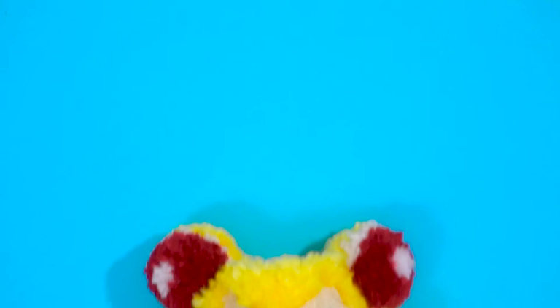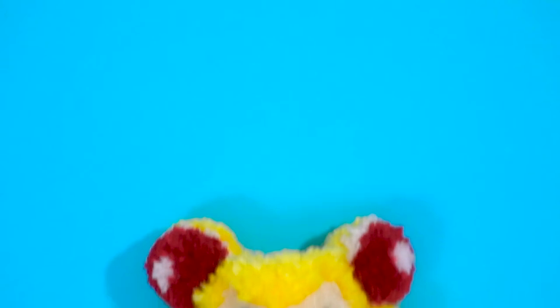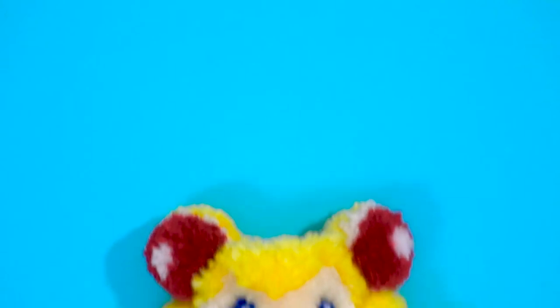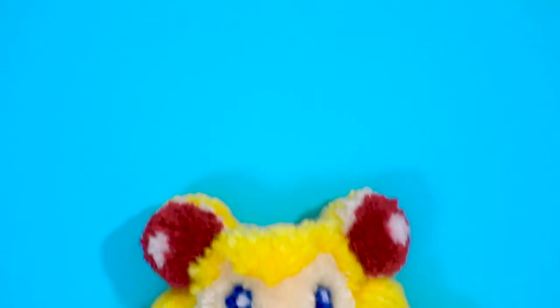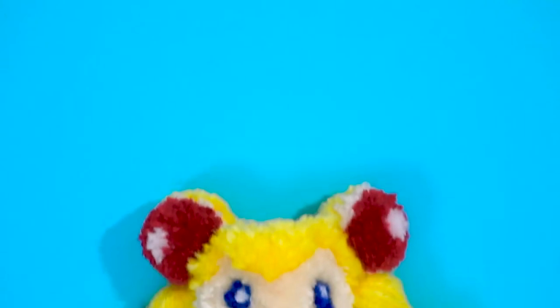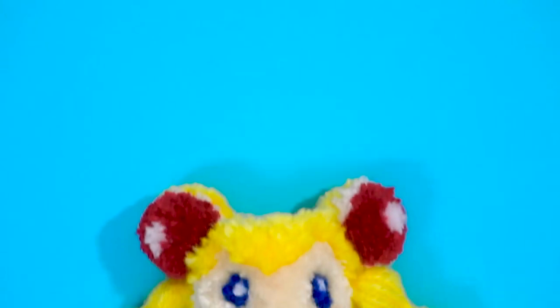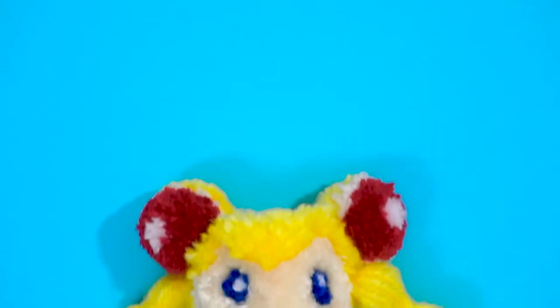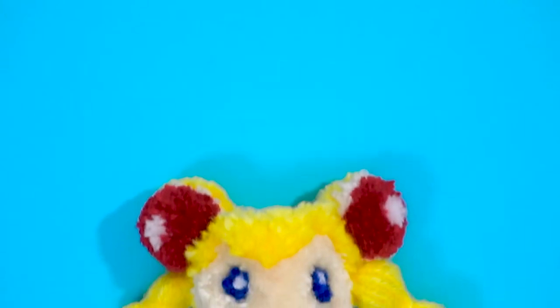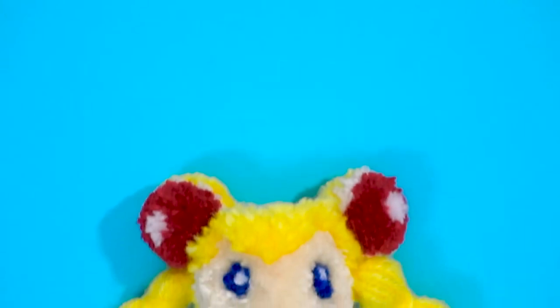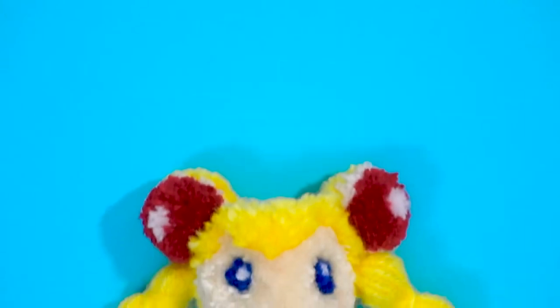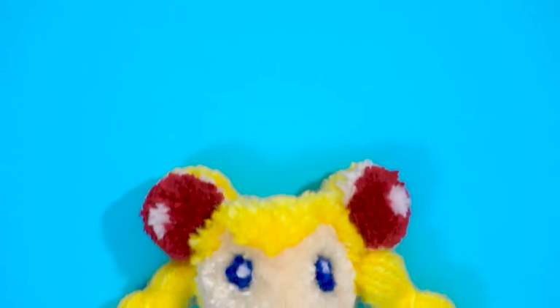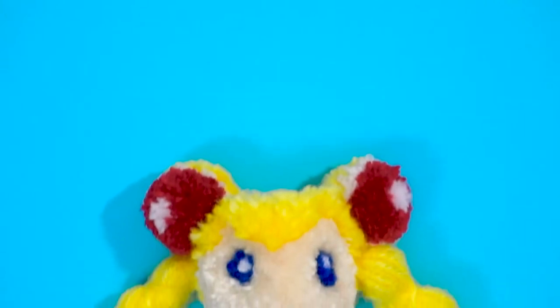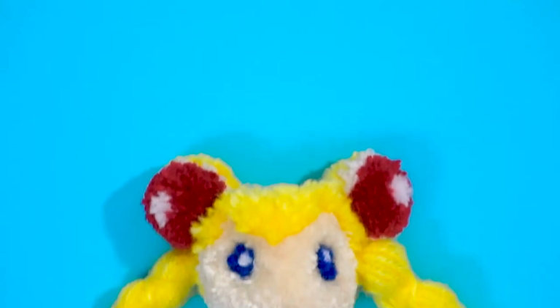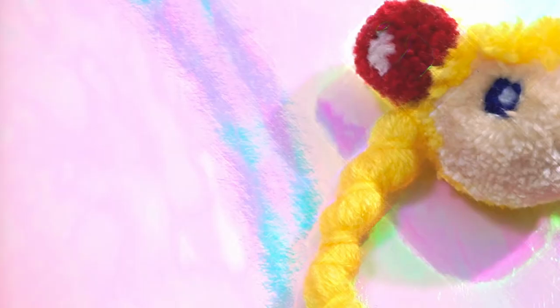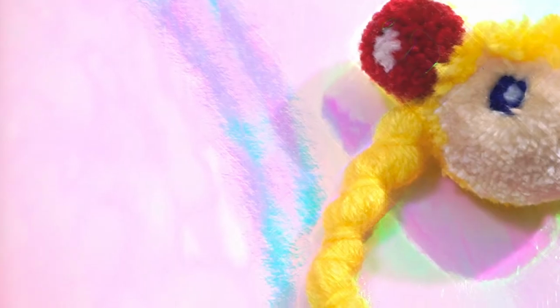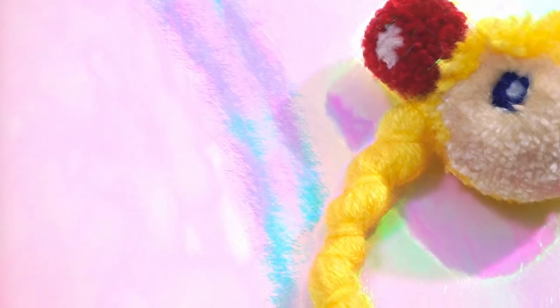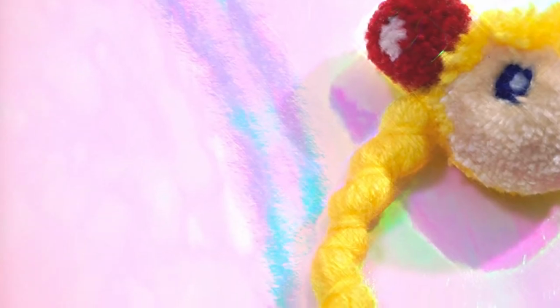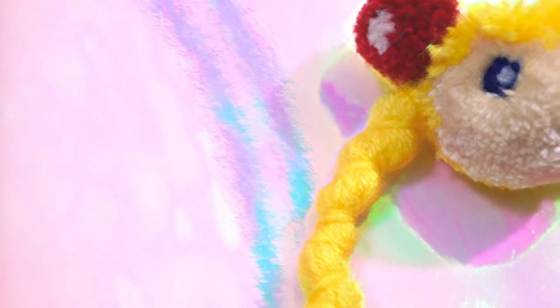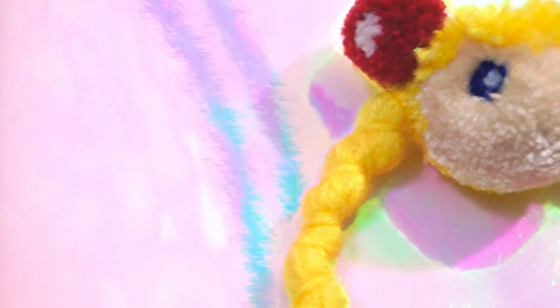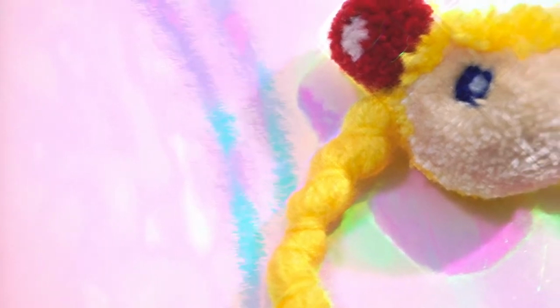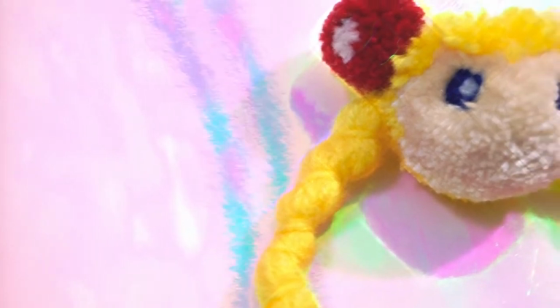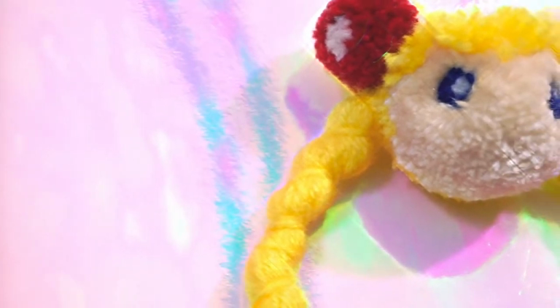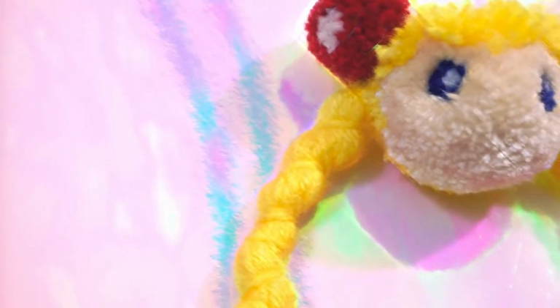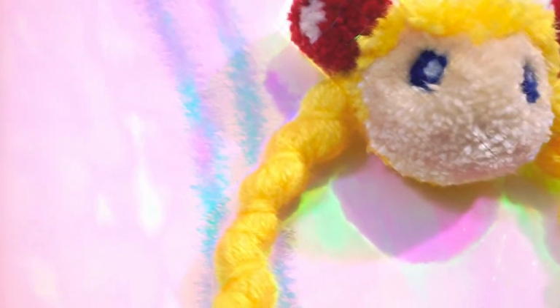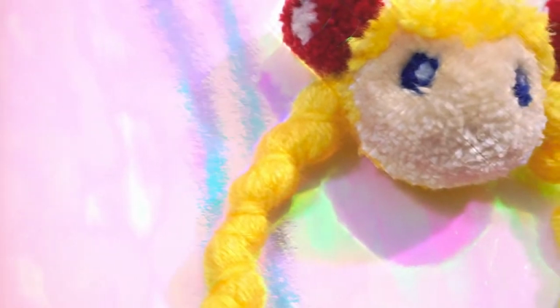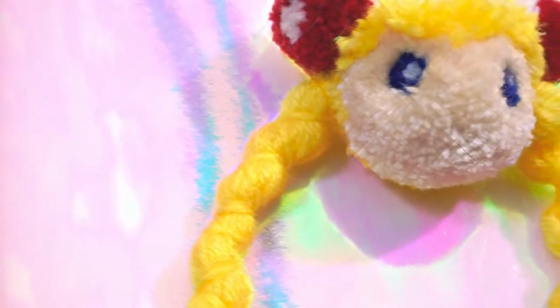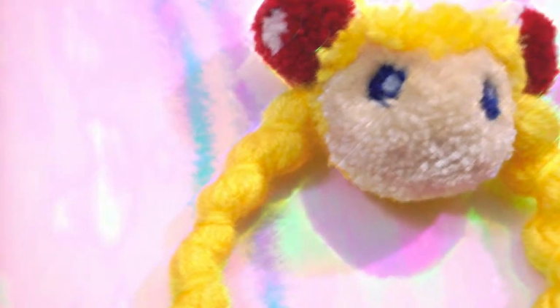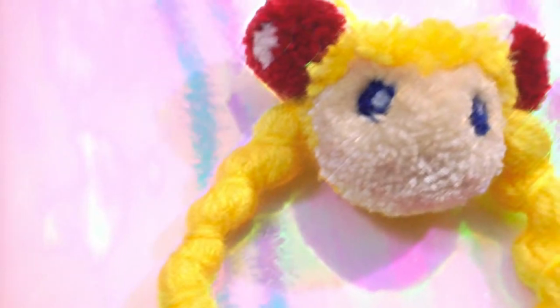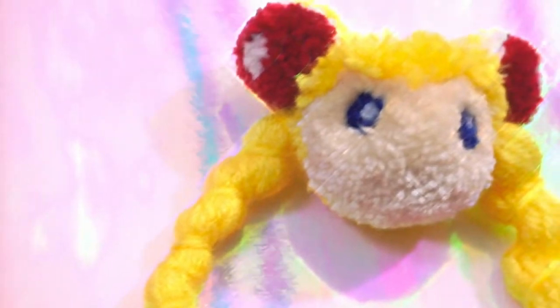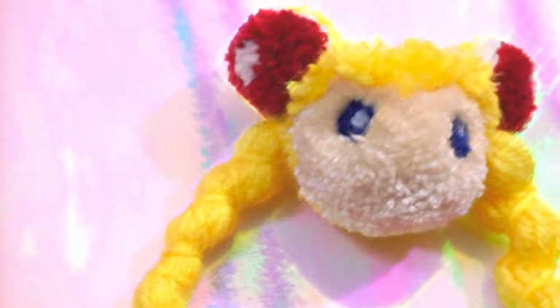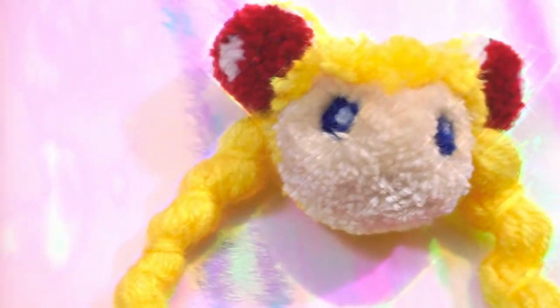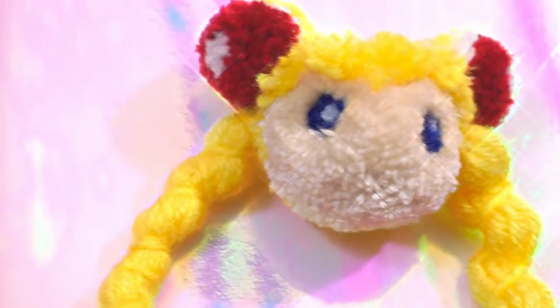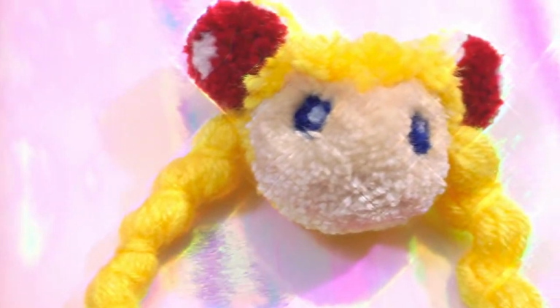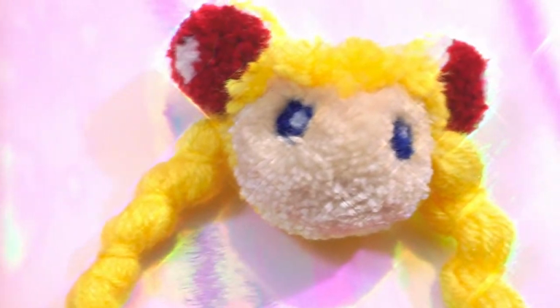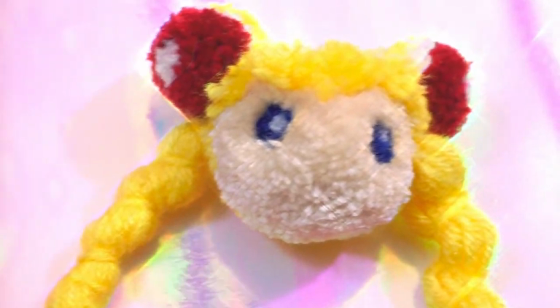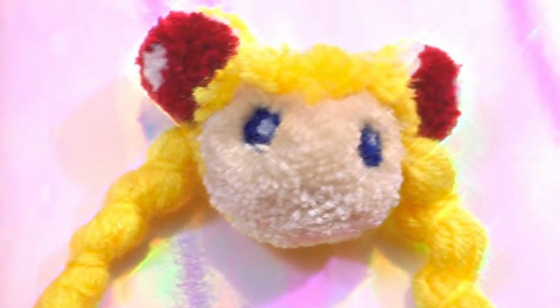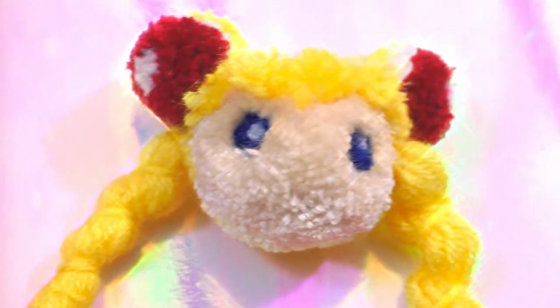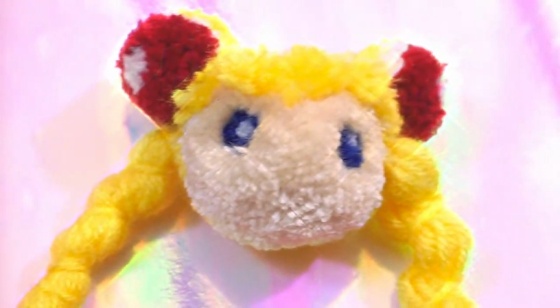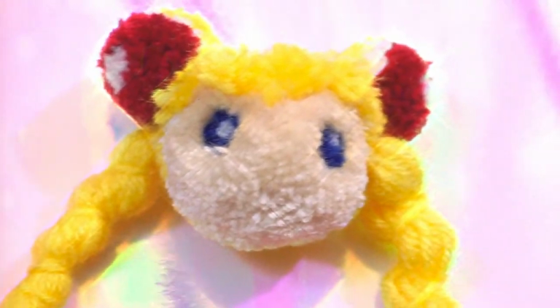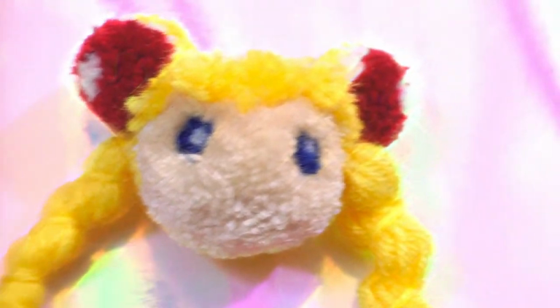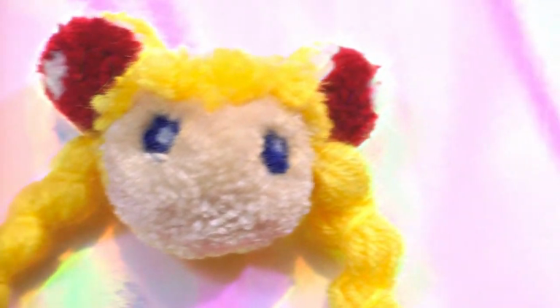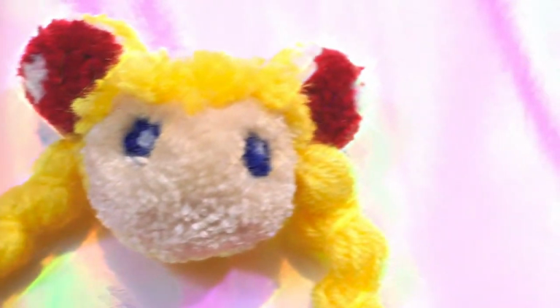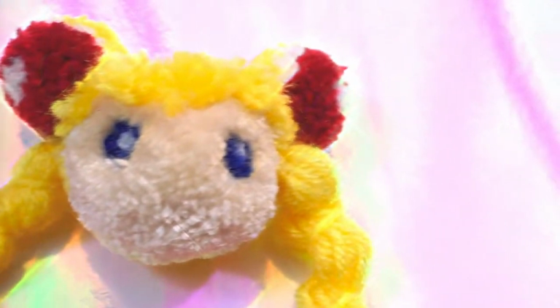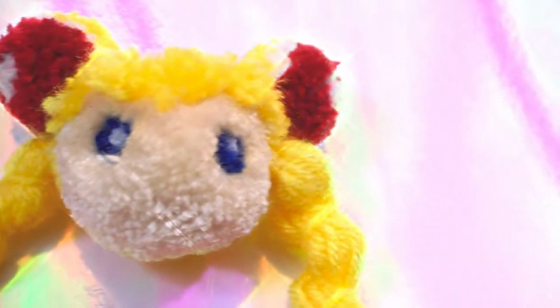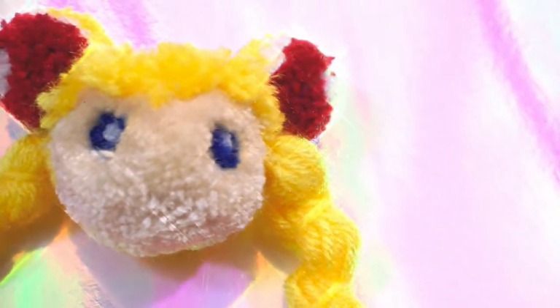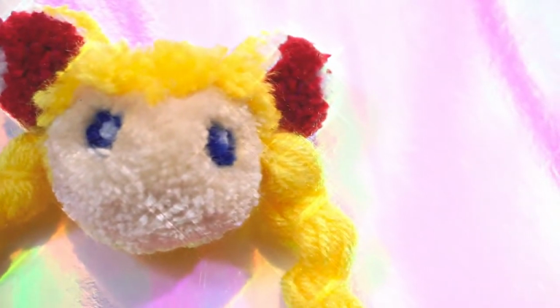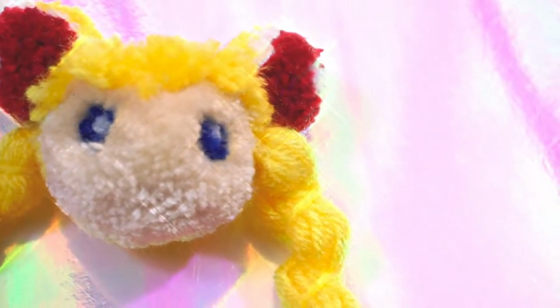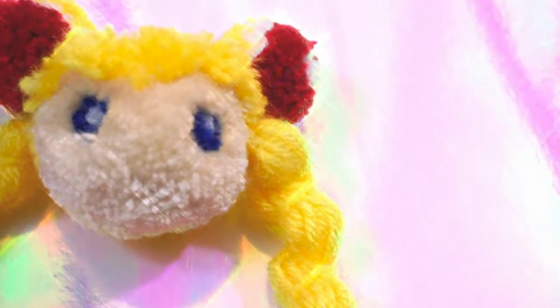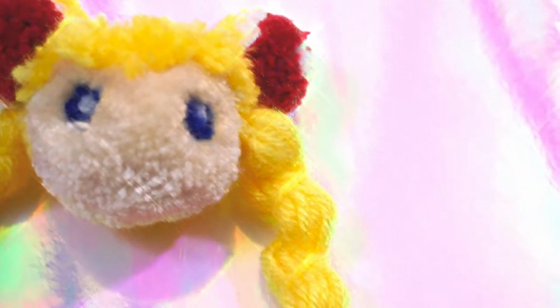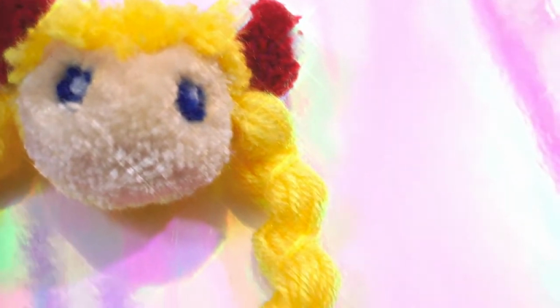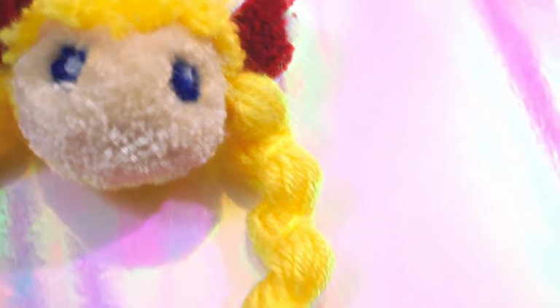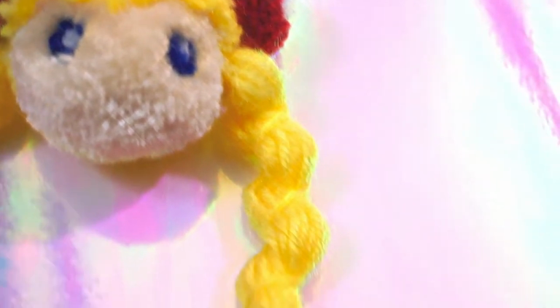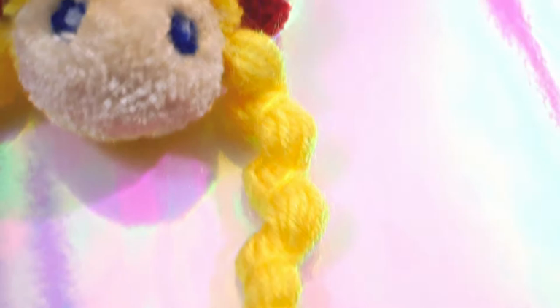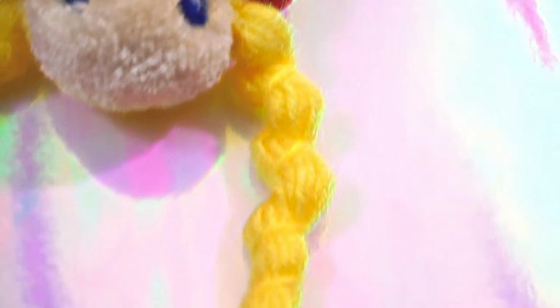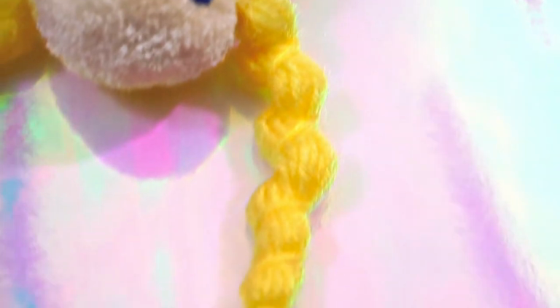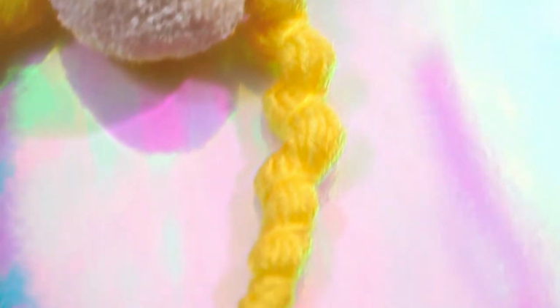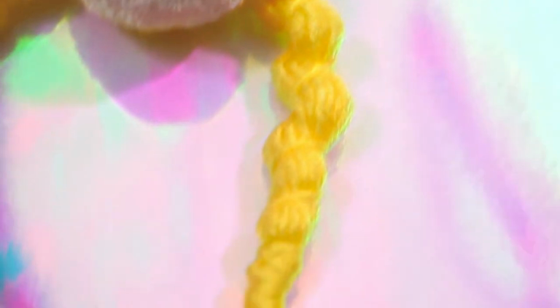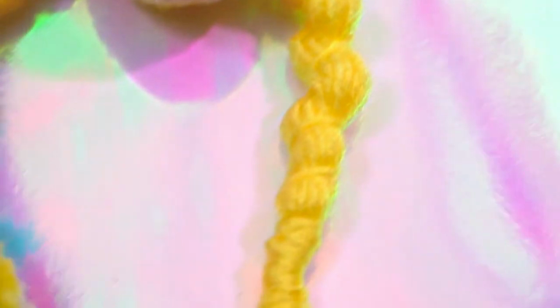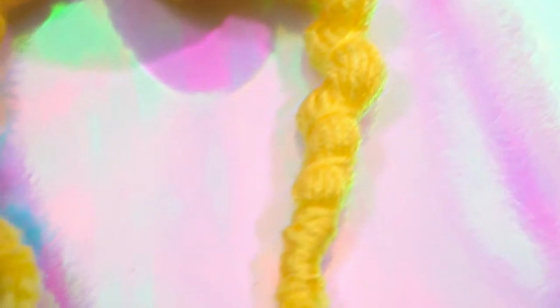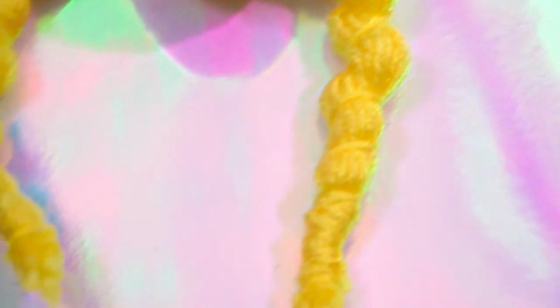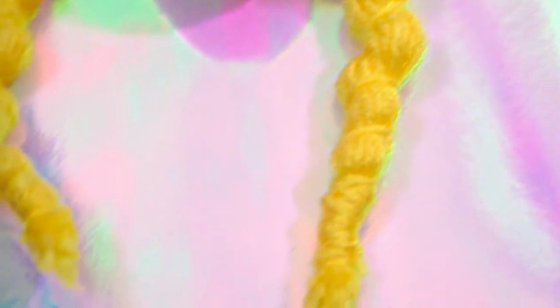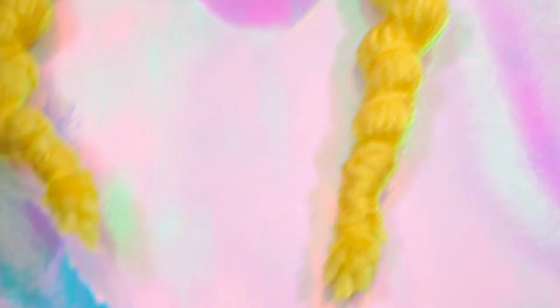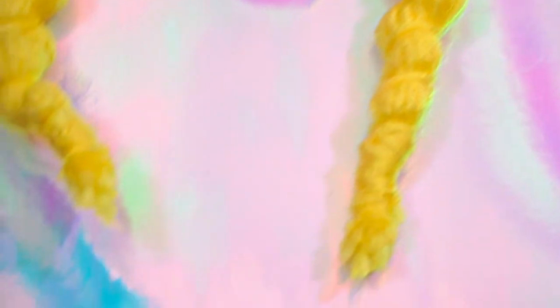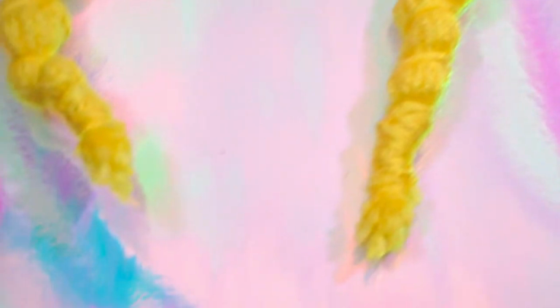Well hello there! Welcome to the video. This tutorial is going to show you how to make Sailor Moon pom-poms.